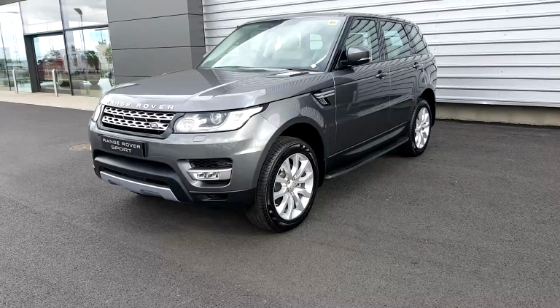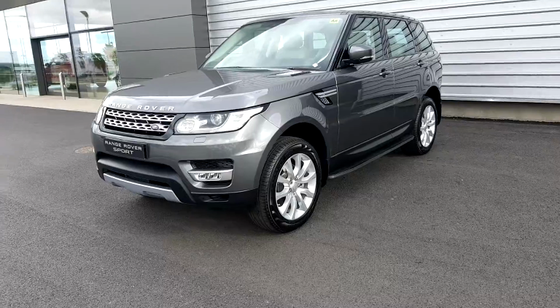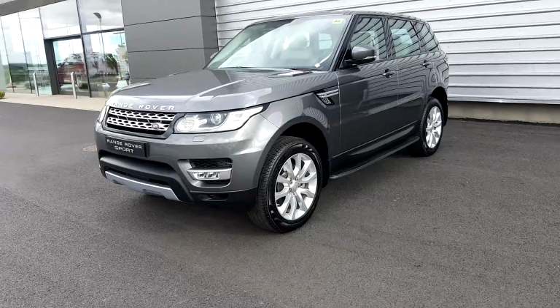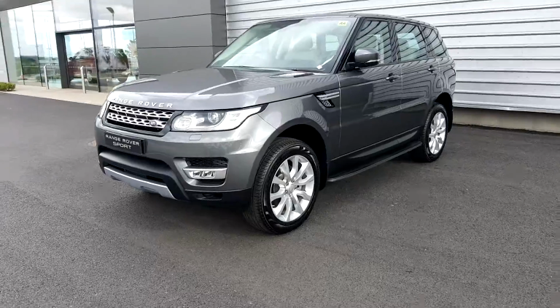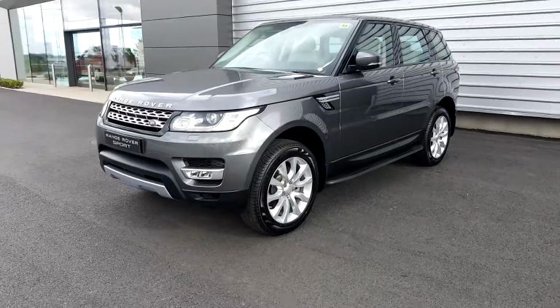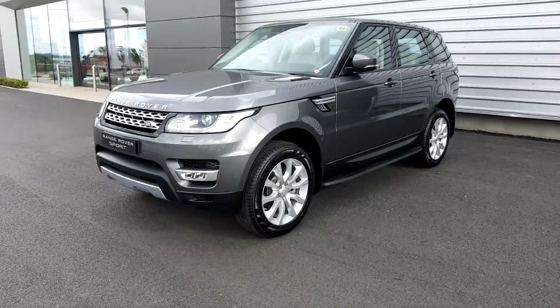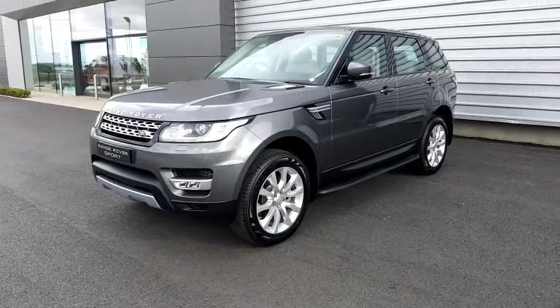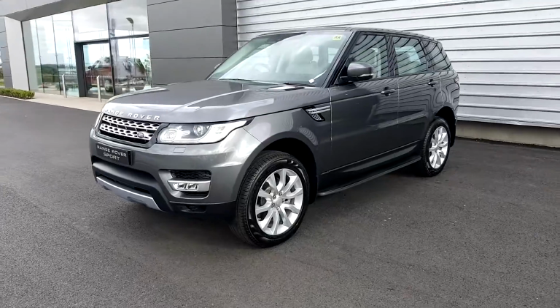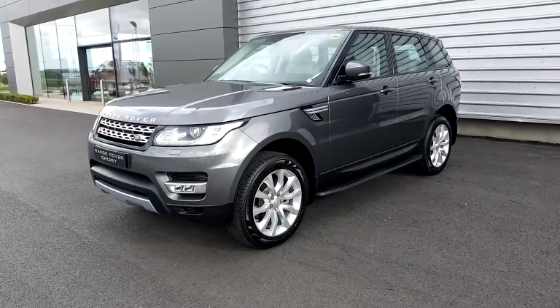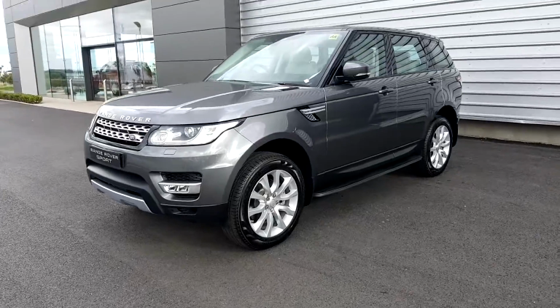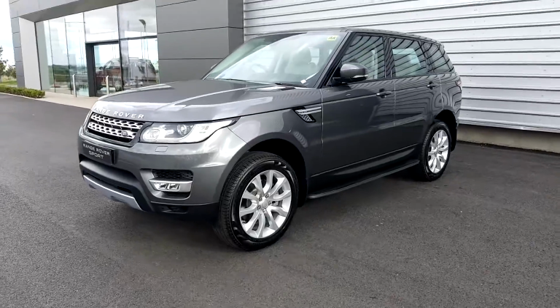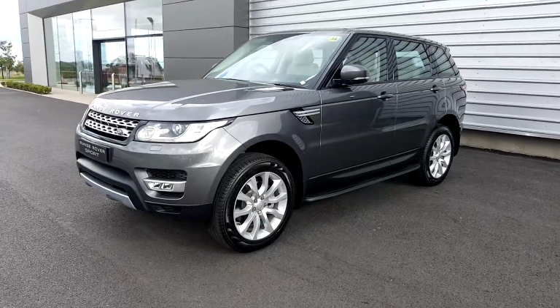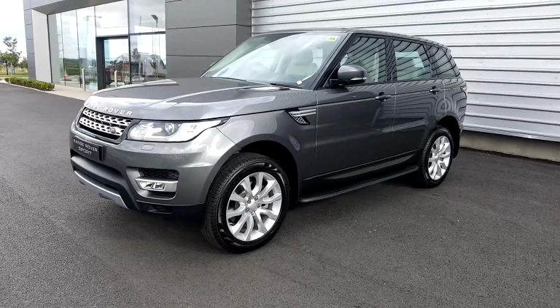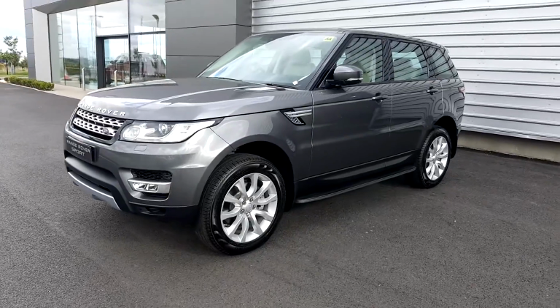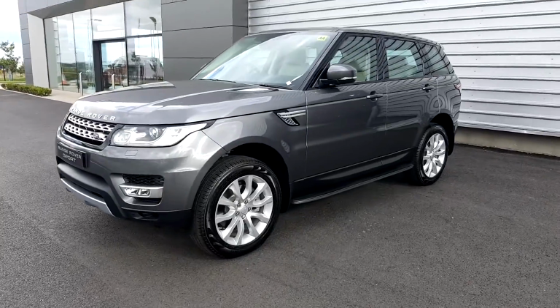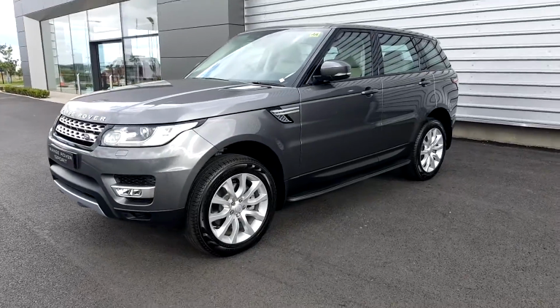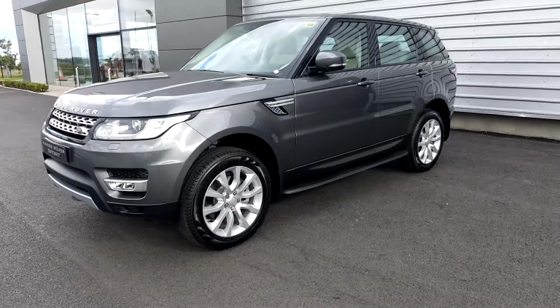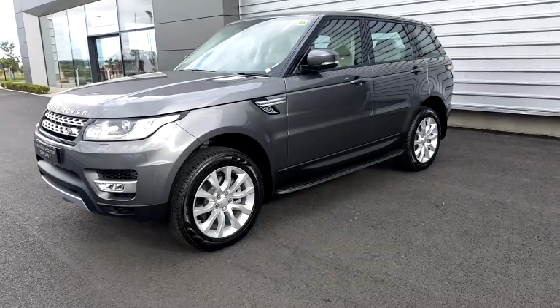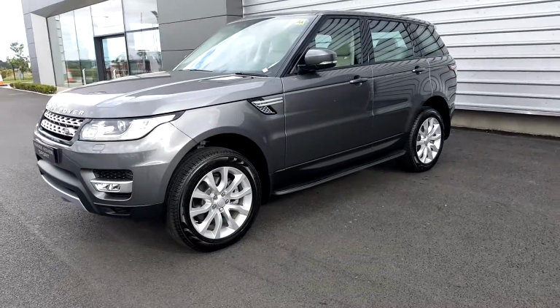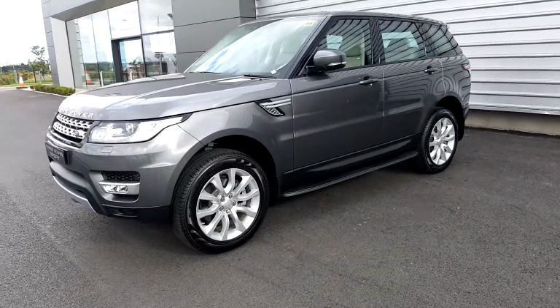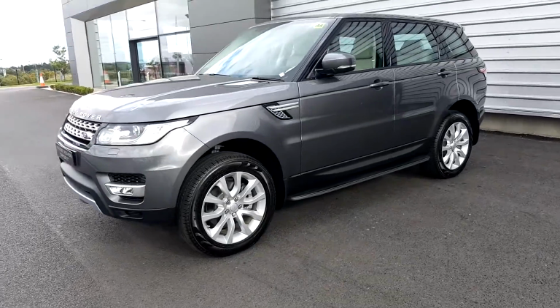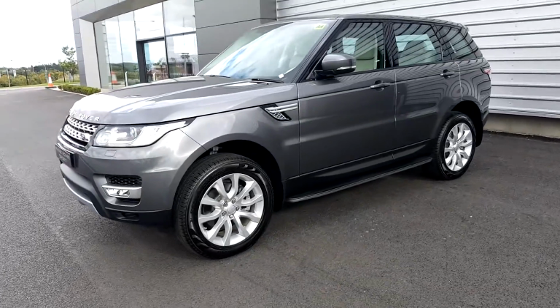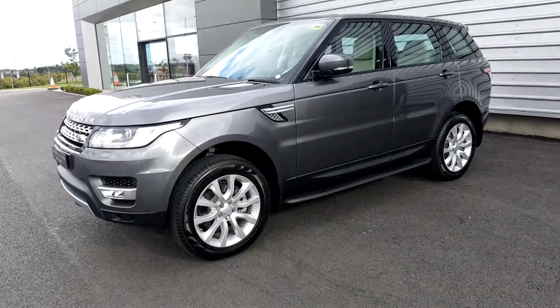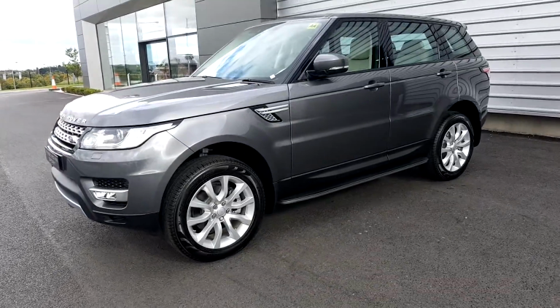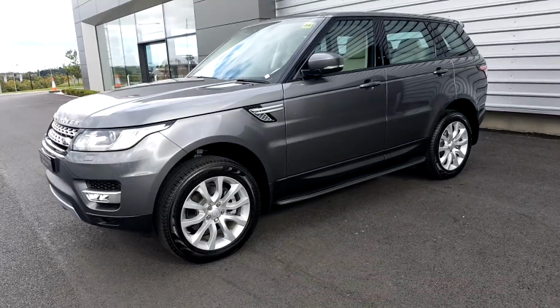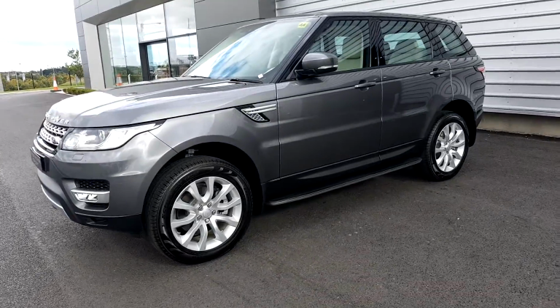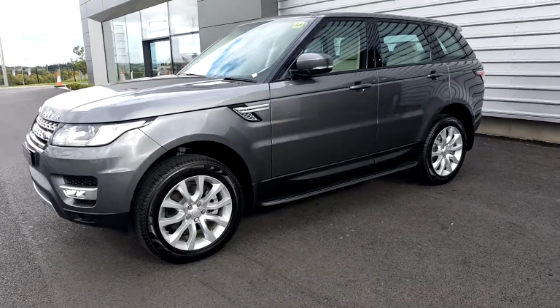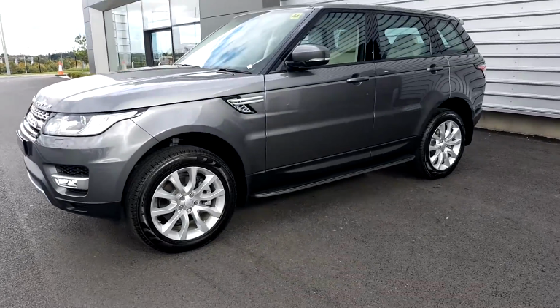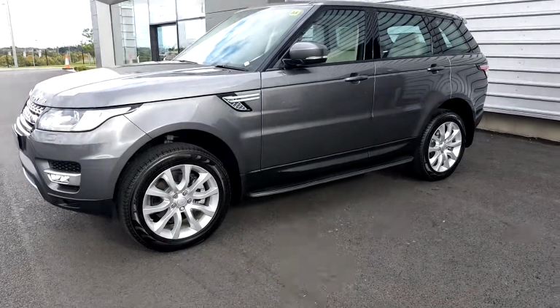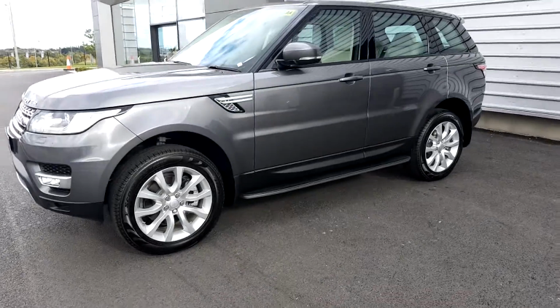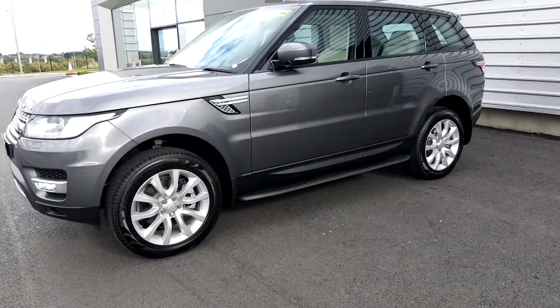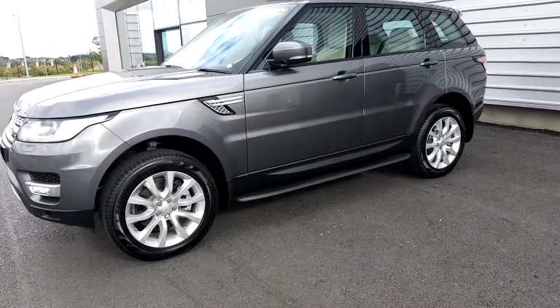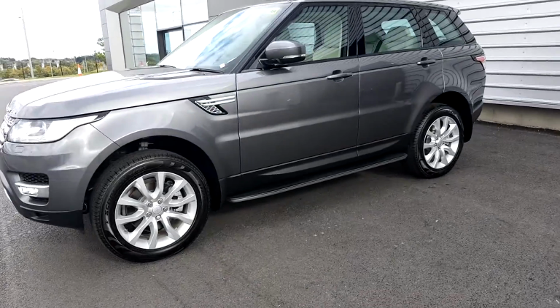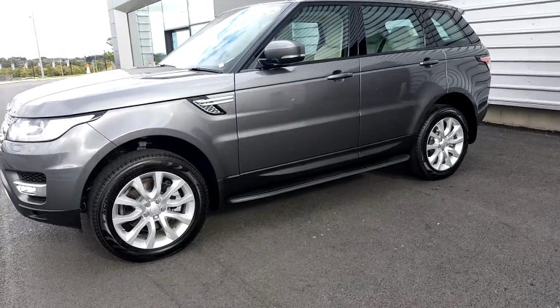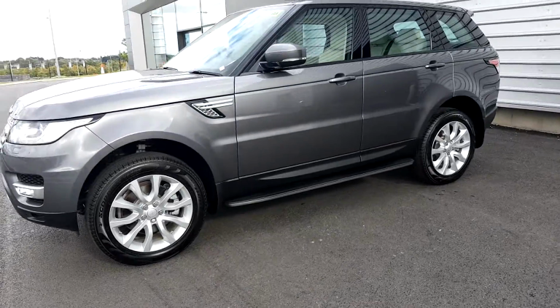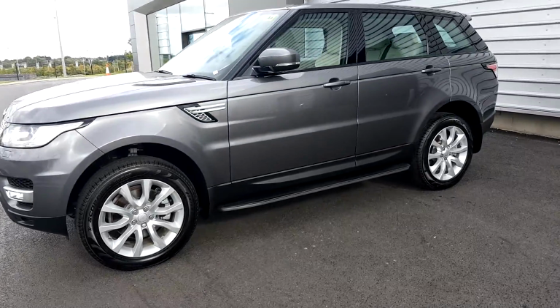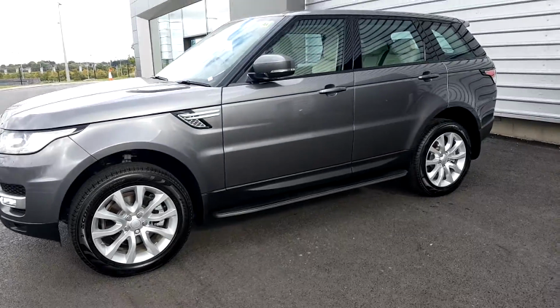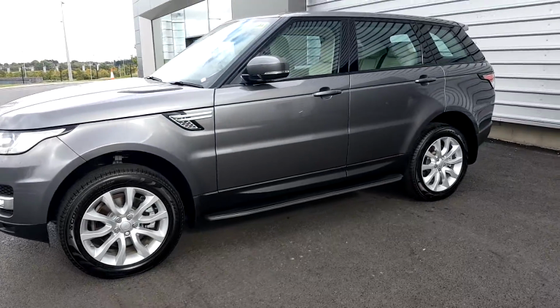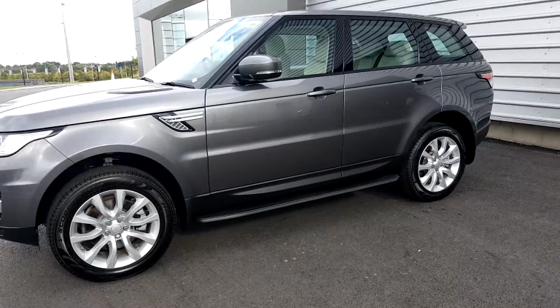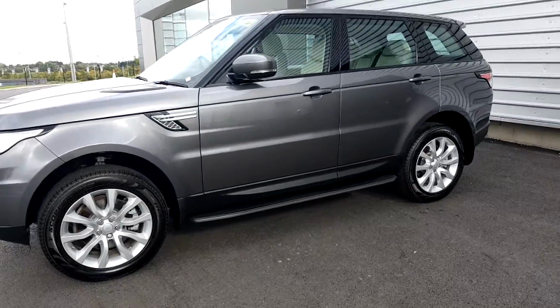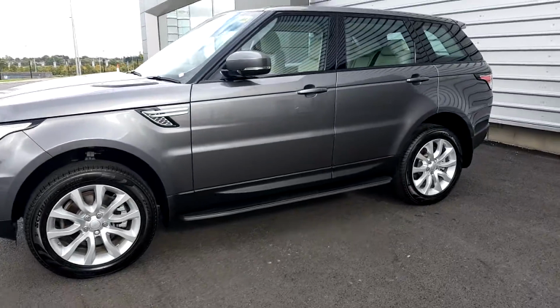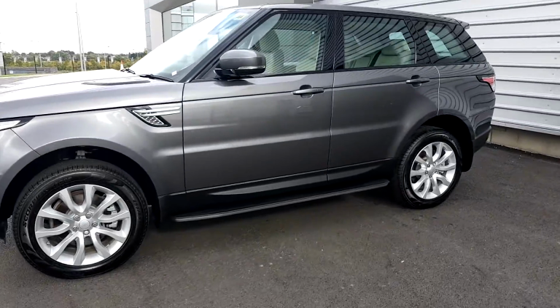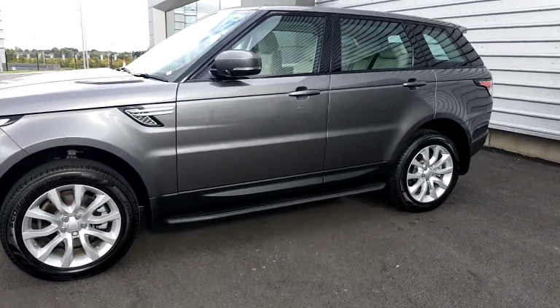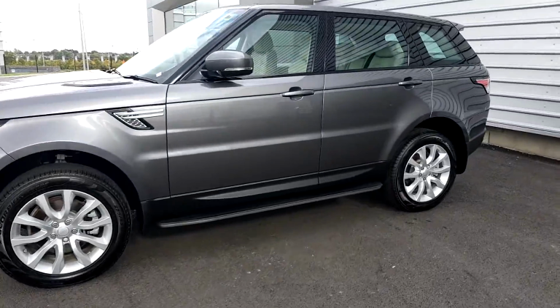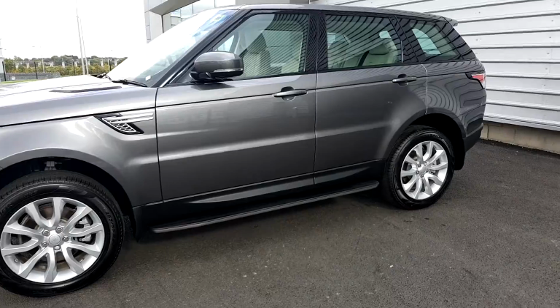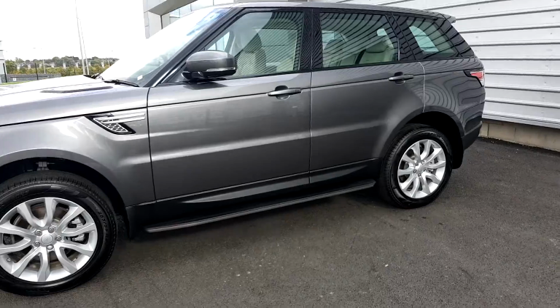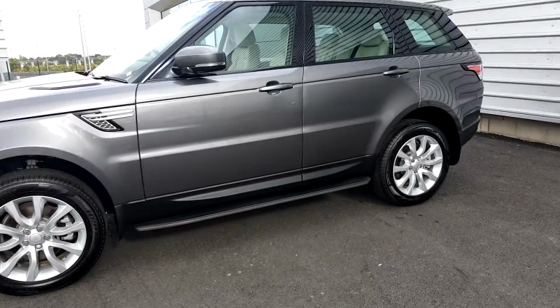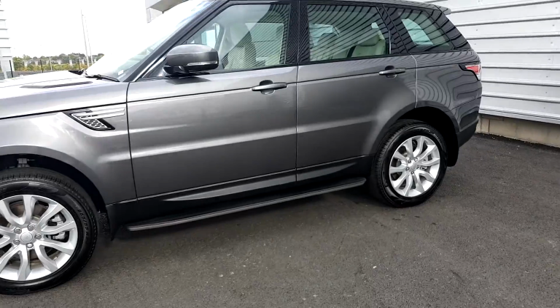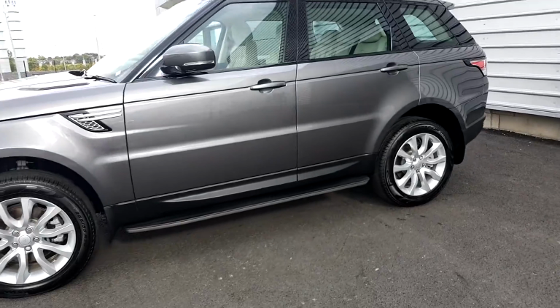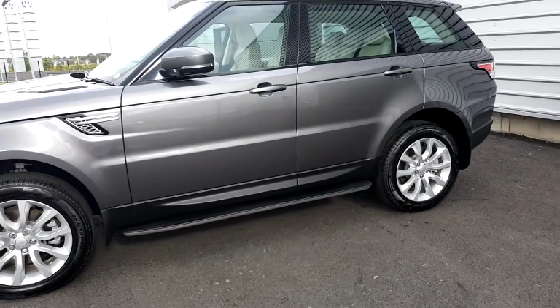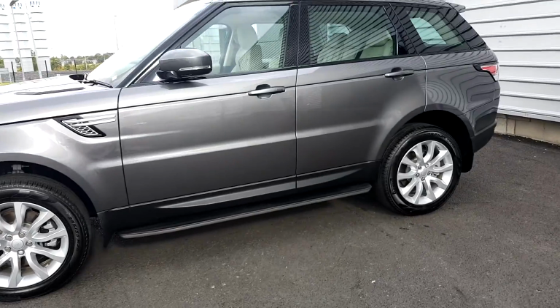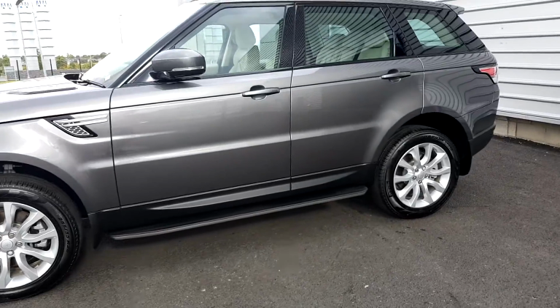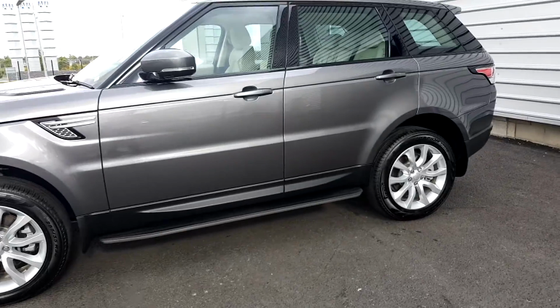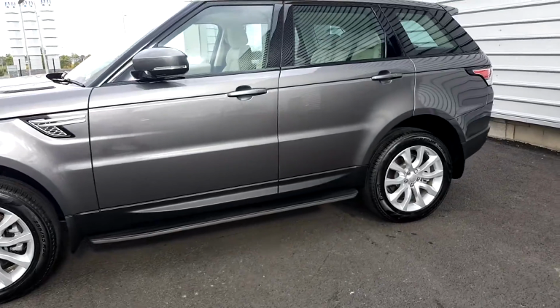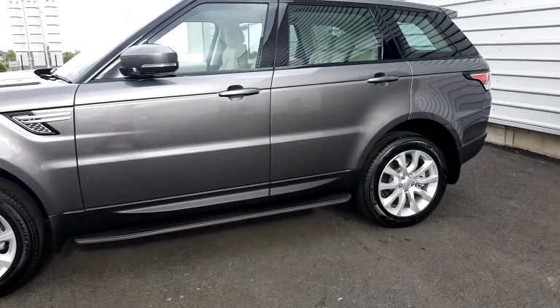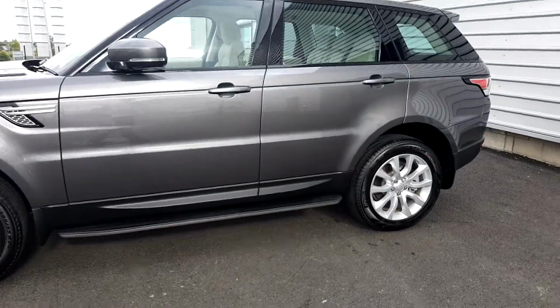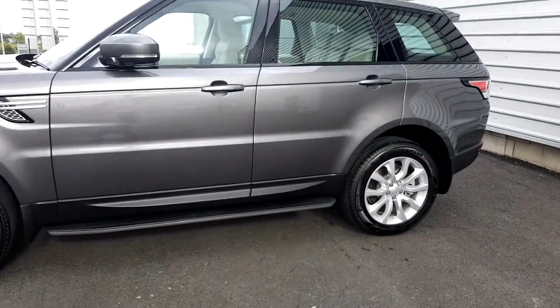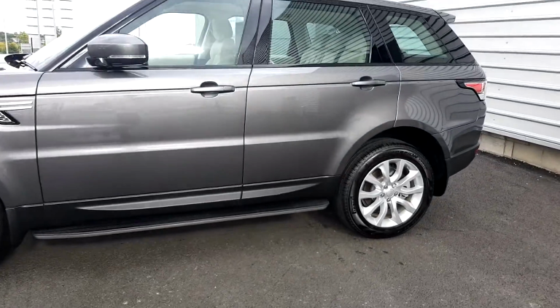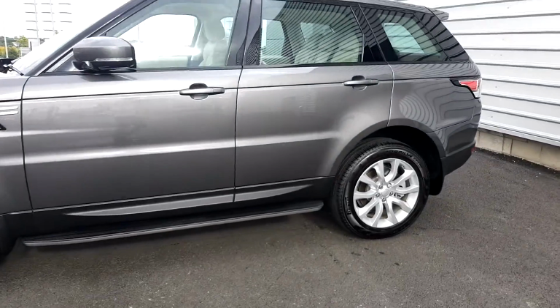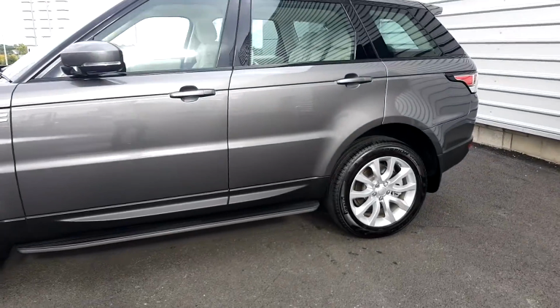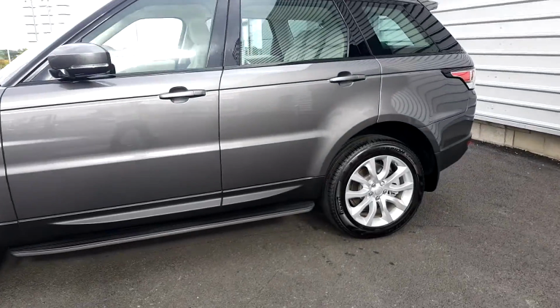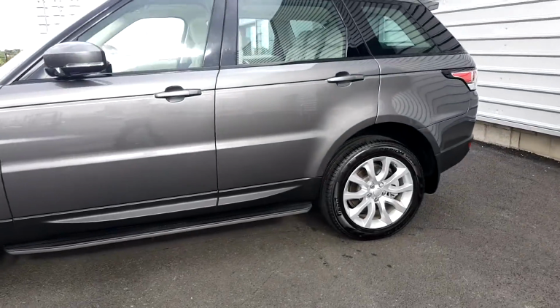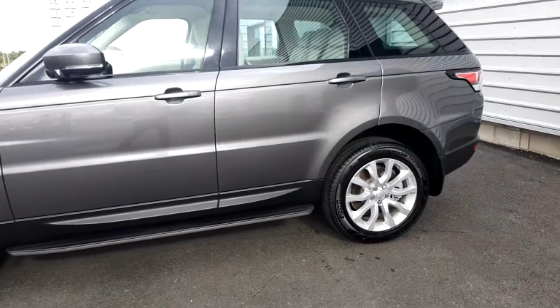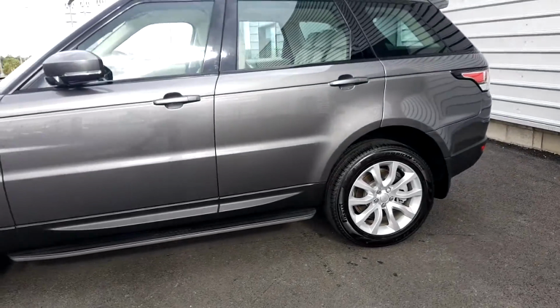Hello, welcome to Joe Duffy Jaguar Land Rover. For you today we have a brand new Range Rover Sport TDV6 HSE with an automatic transmission.